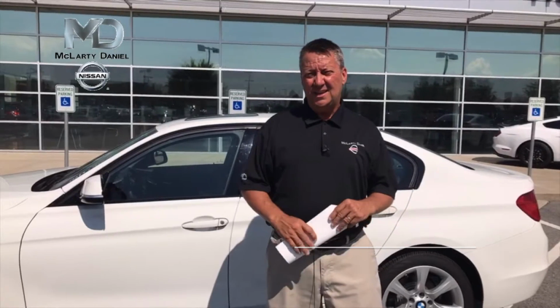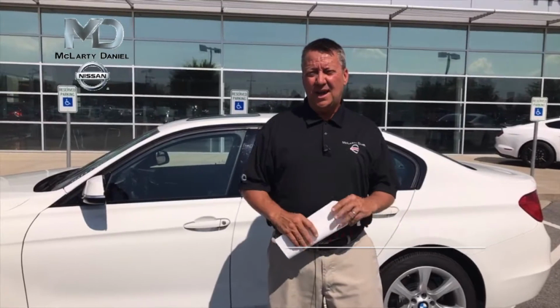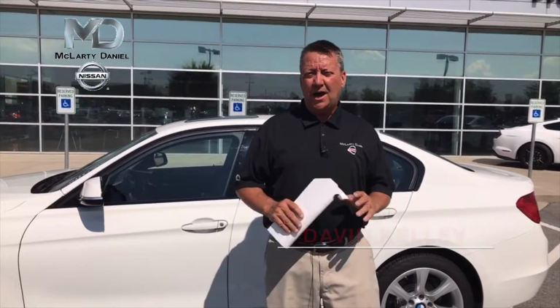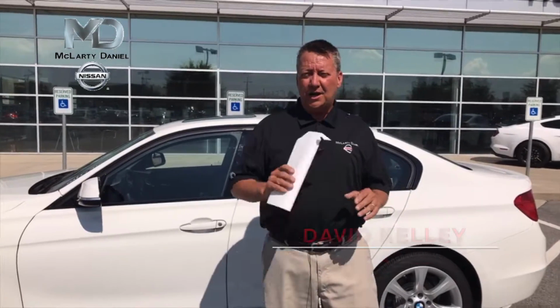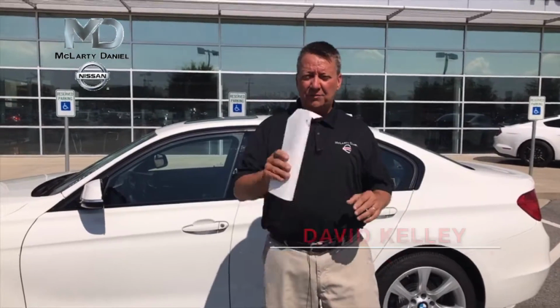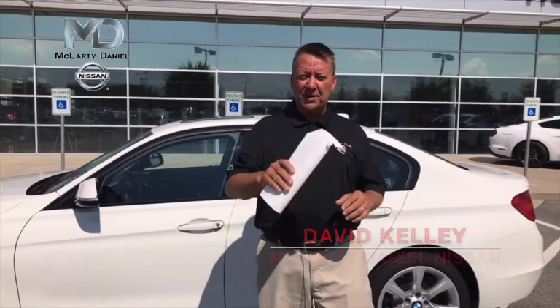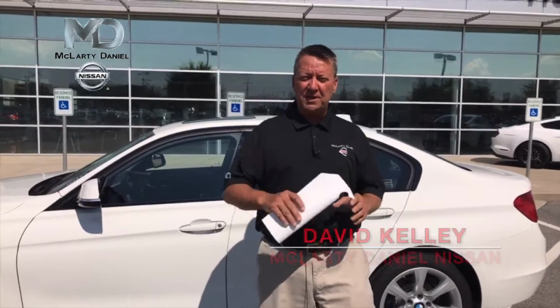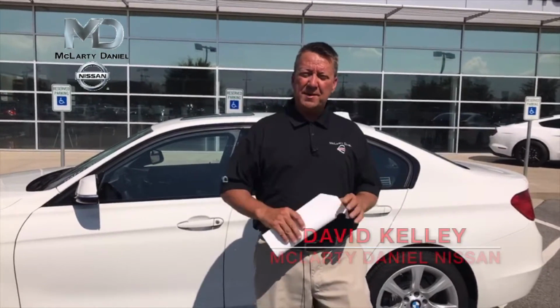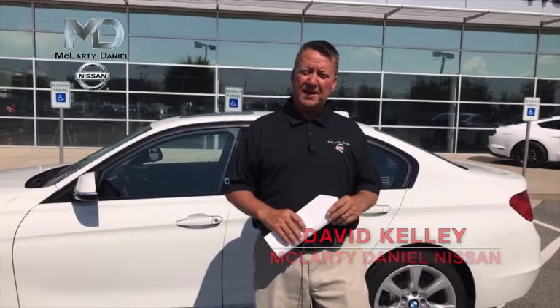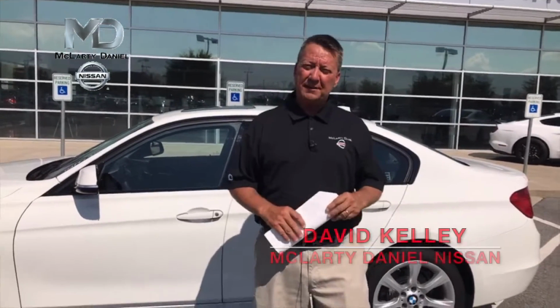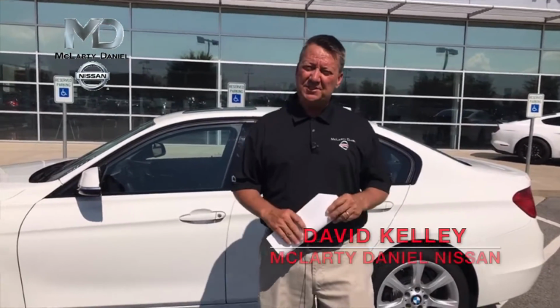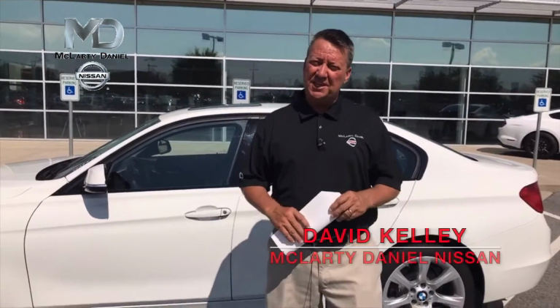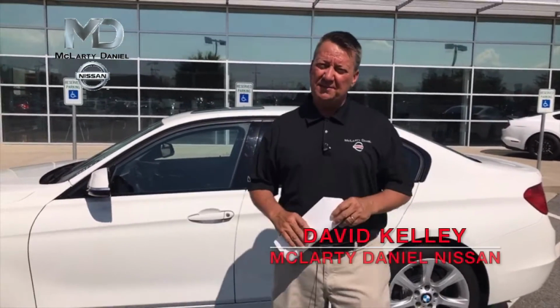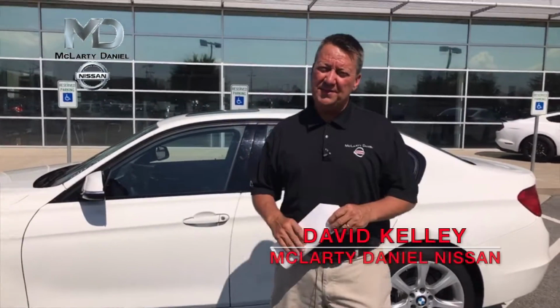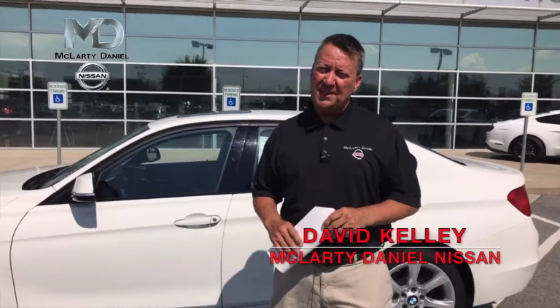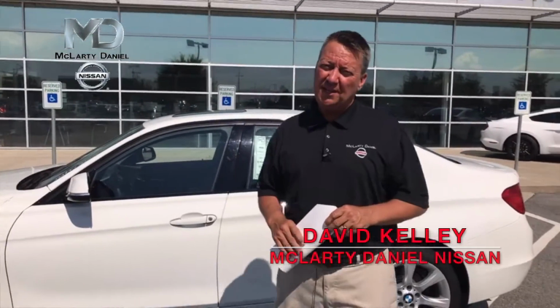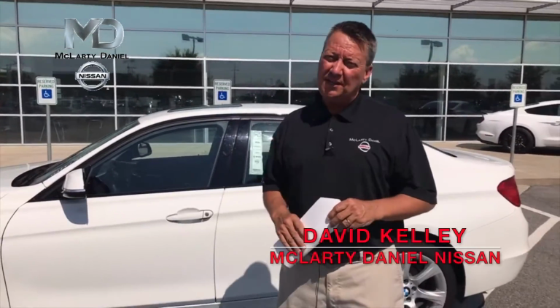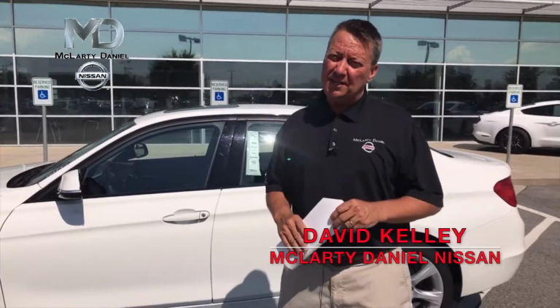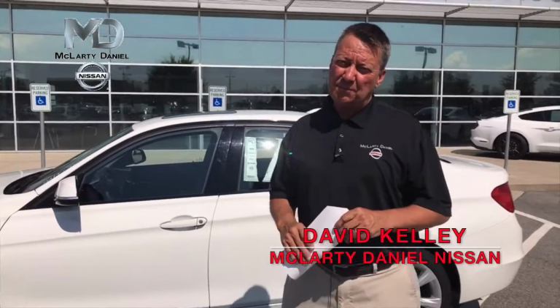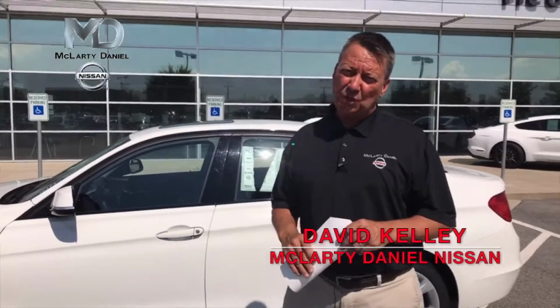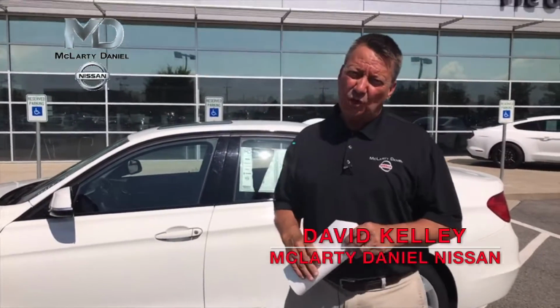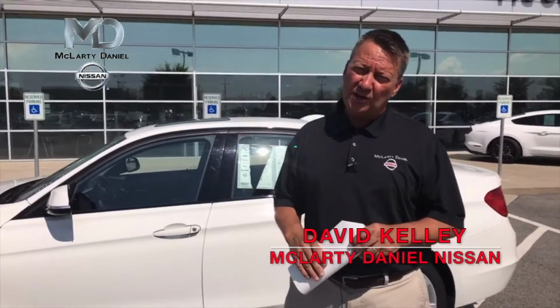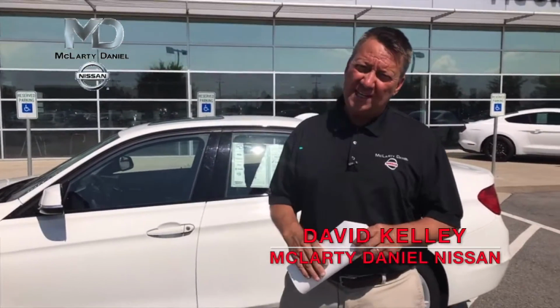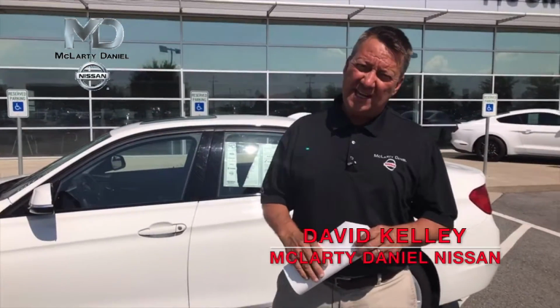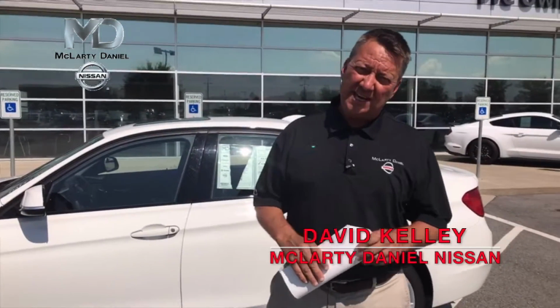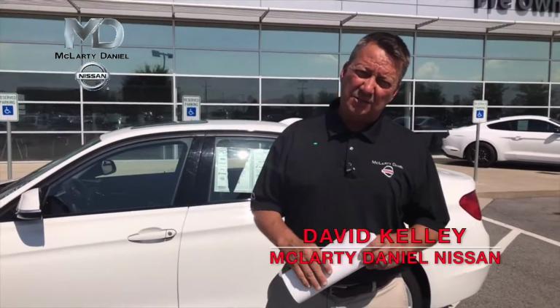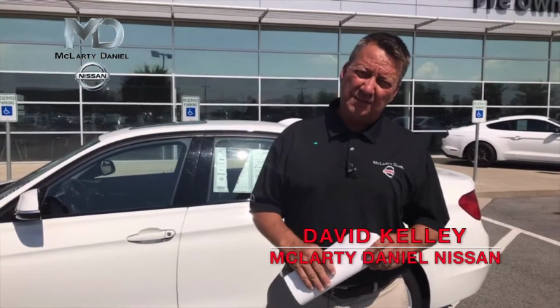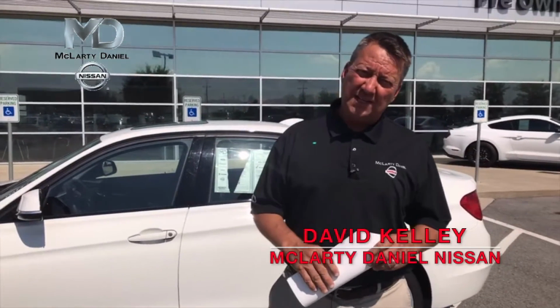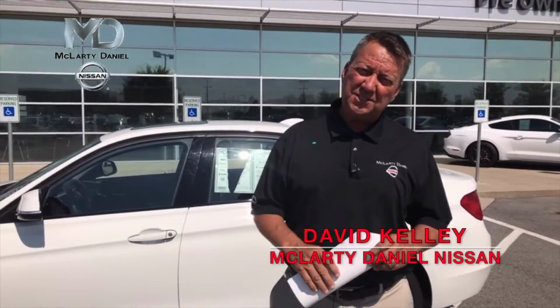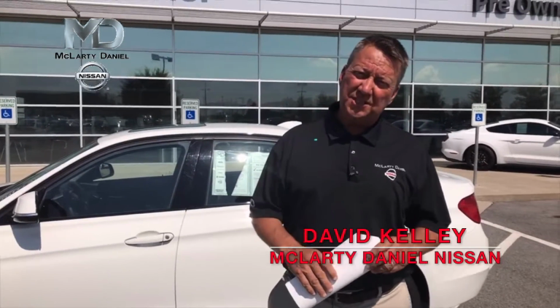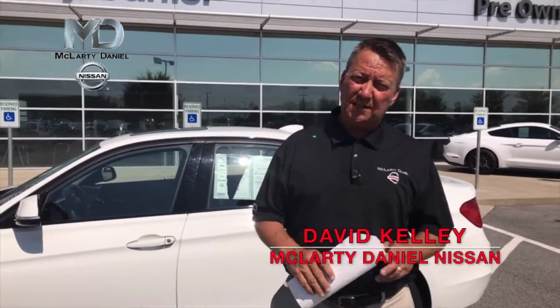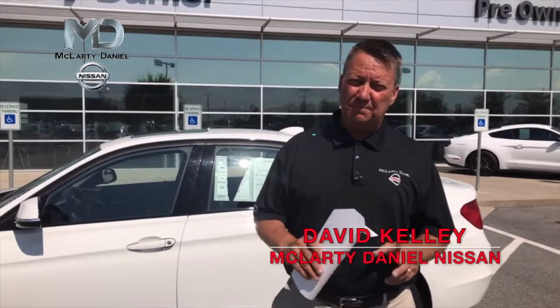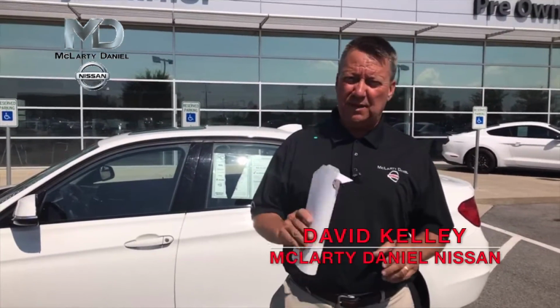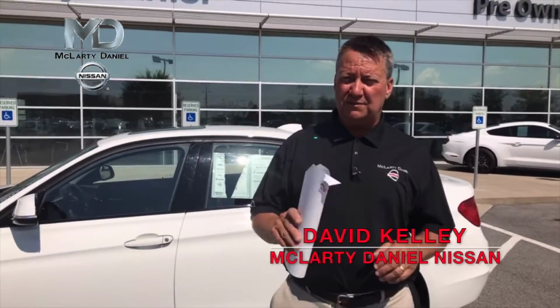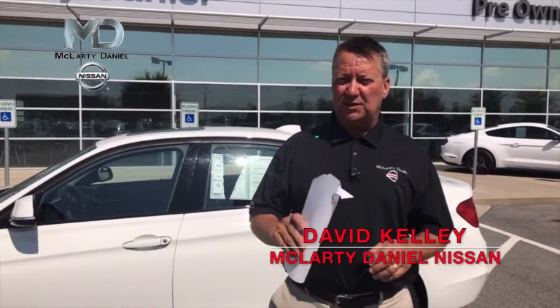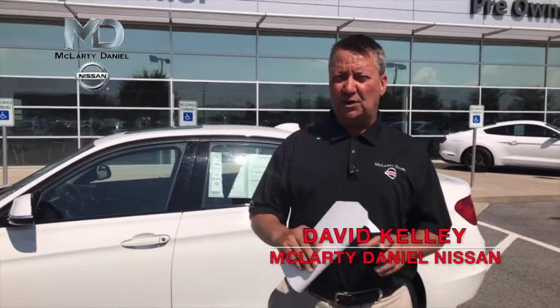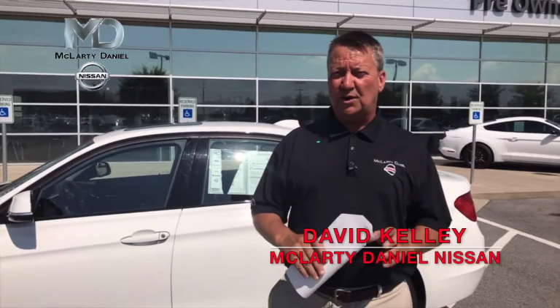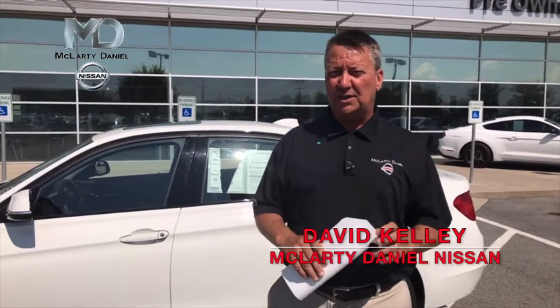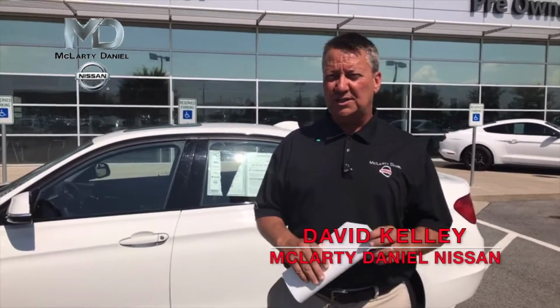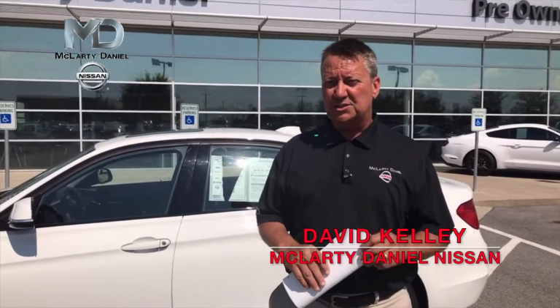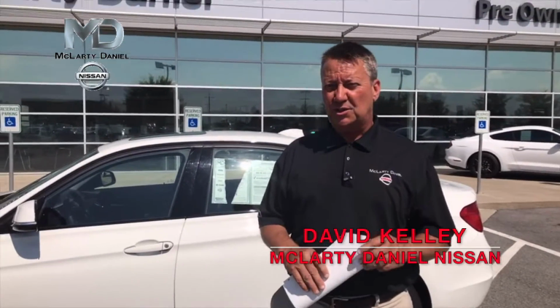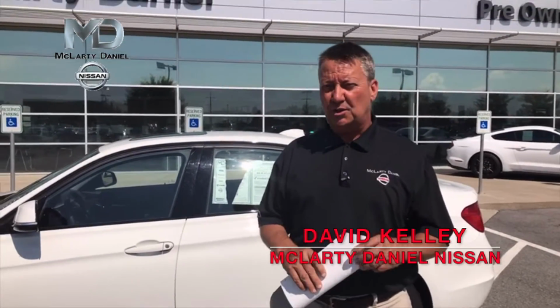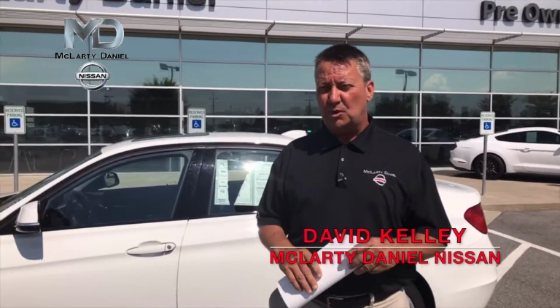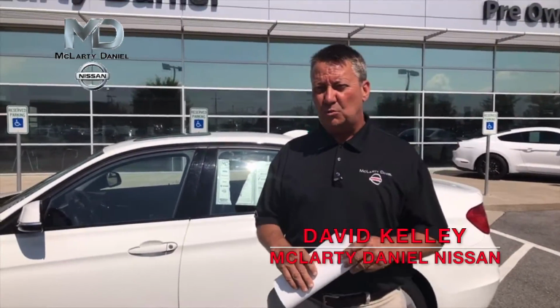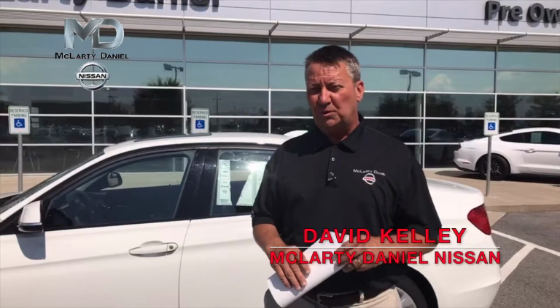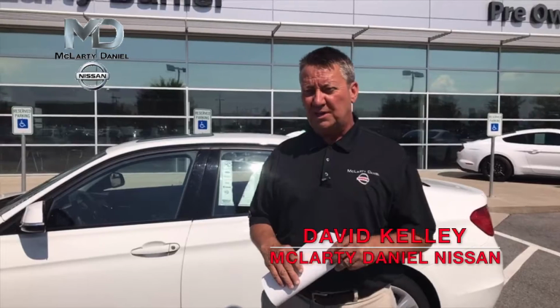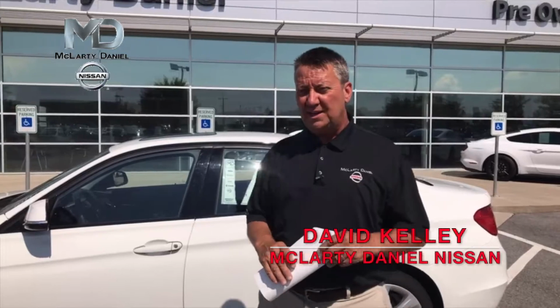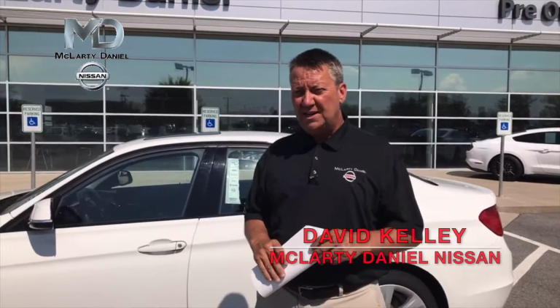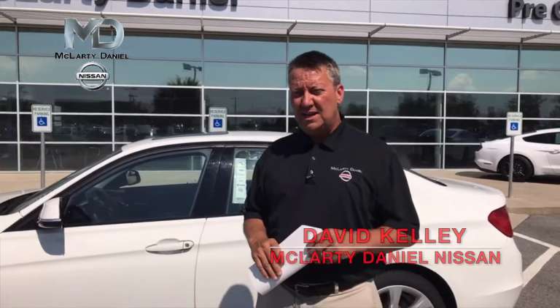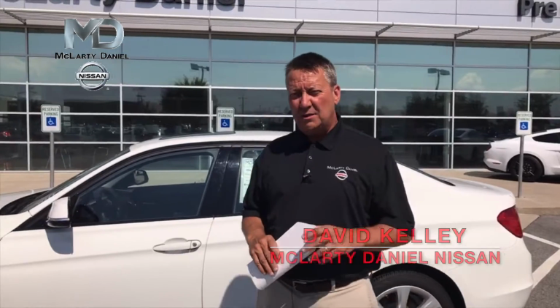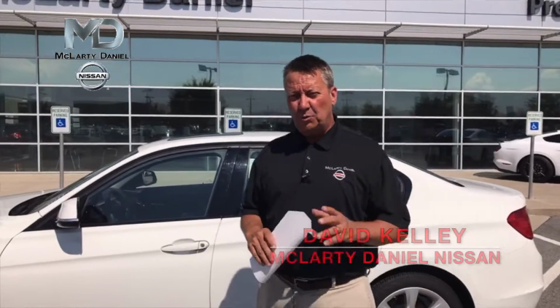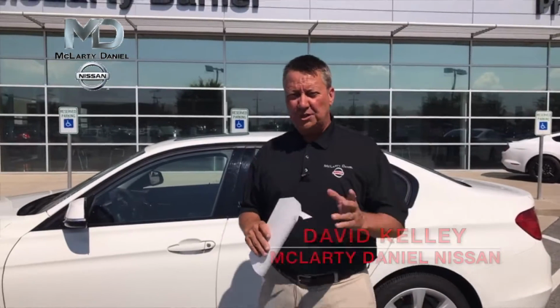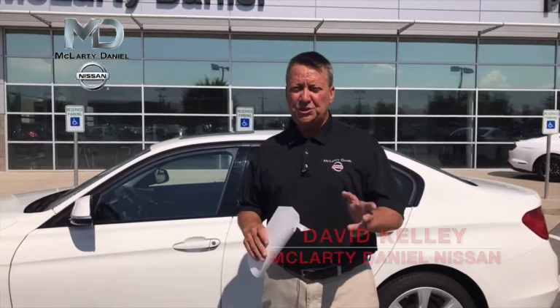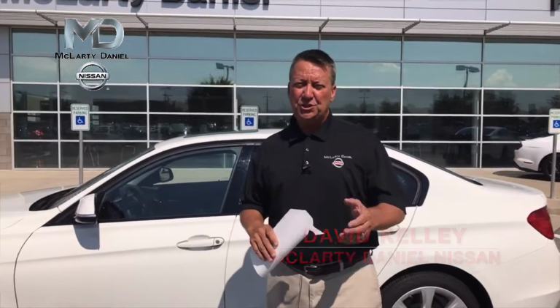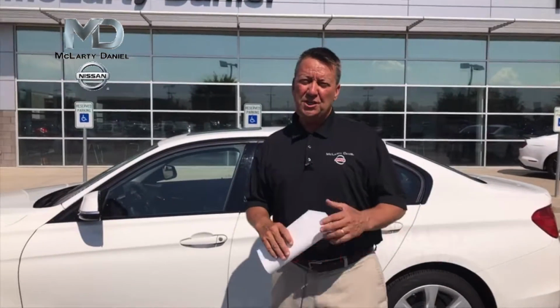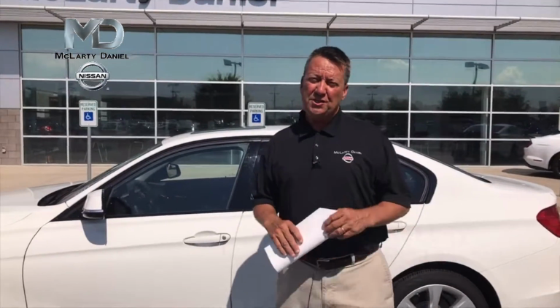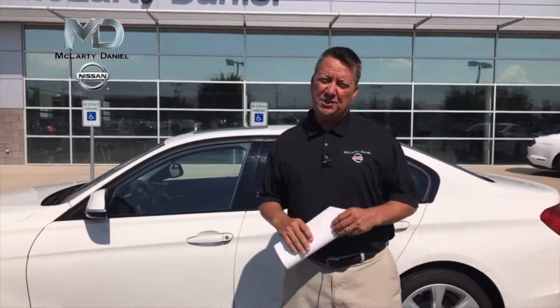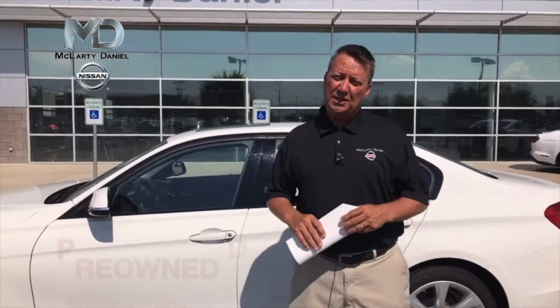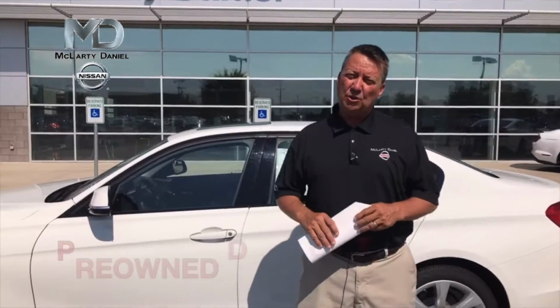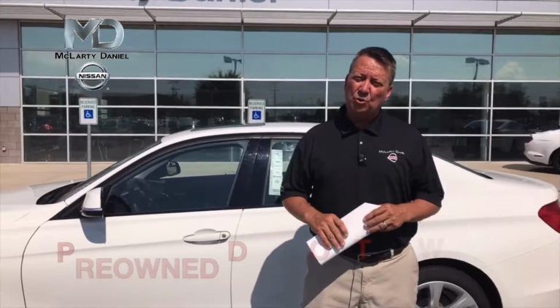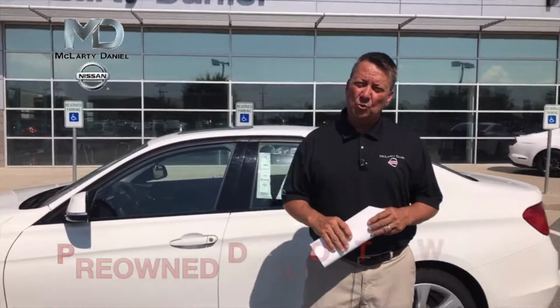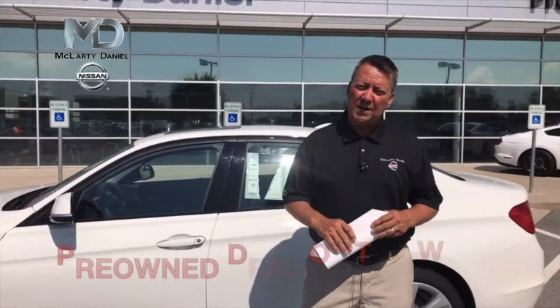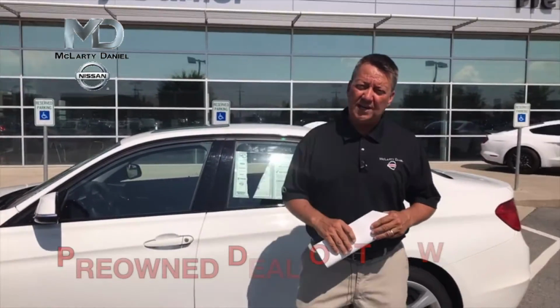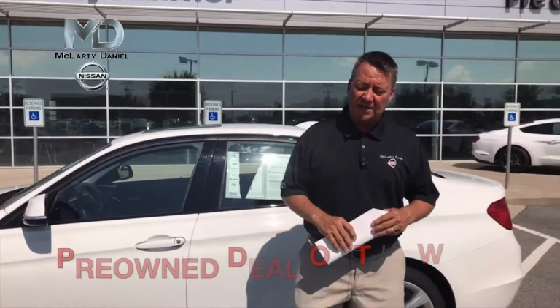Hi everybody, my name is David Kelly at McLarty Daniel Nissan in Bentonville, Arkansas on Moberly. I want to show you the deal of the week.